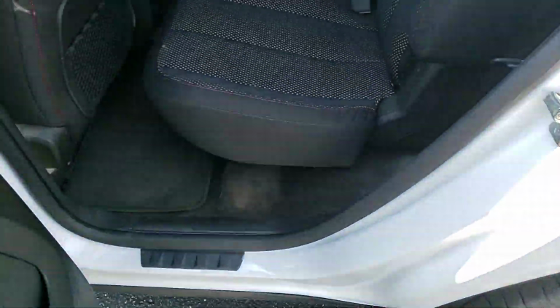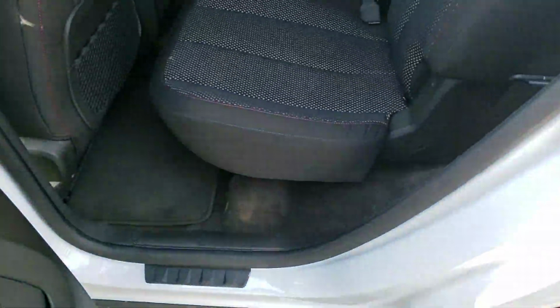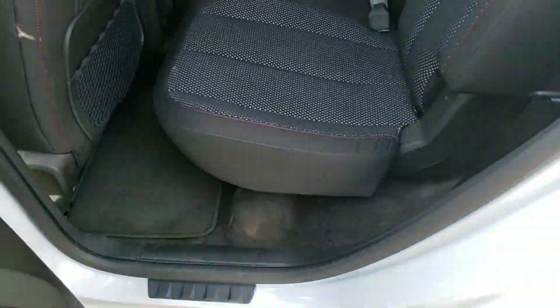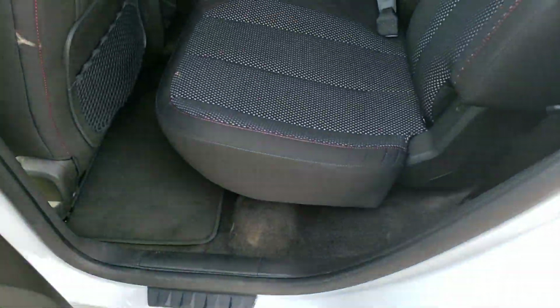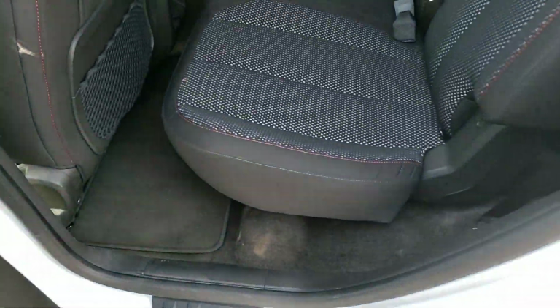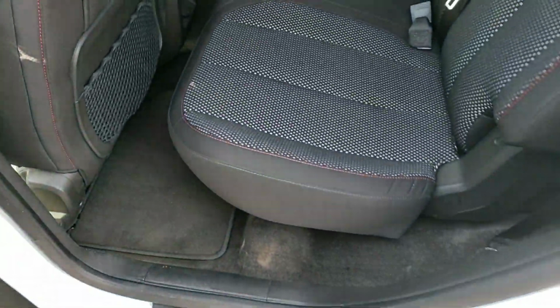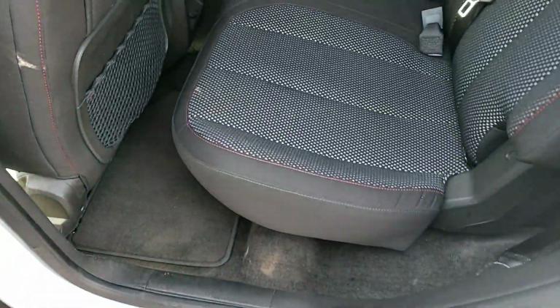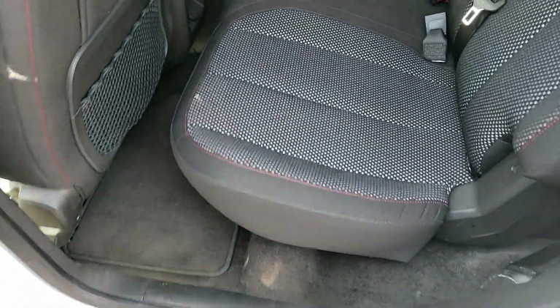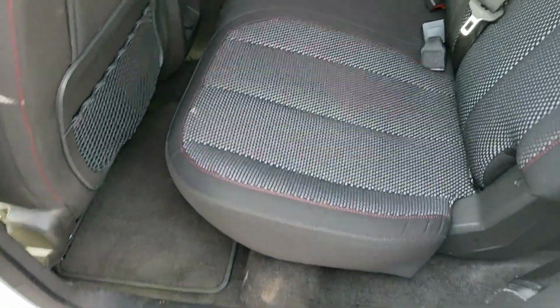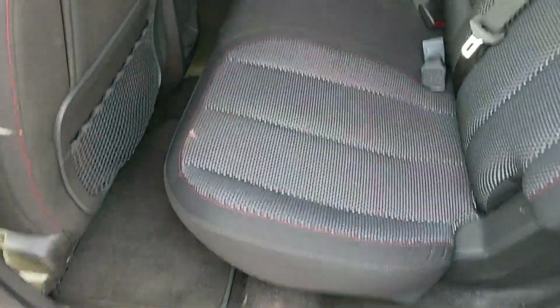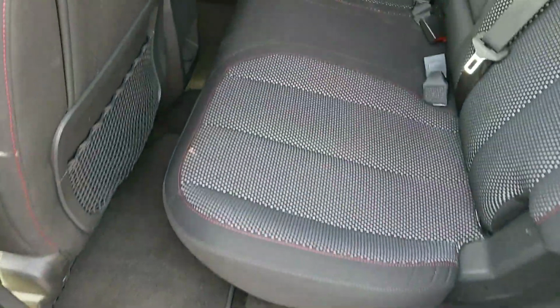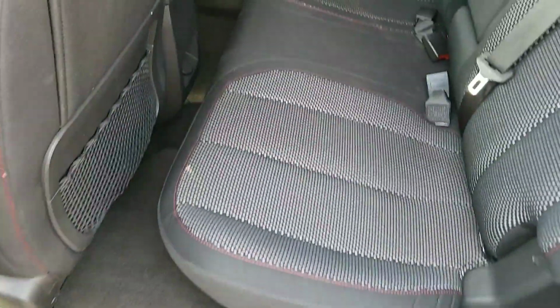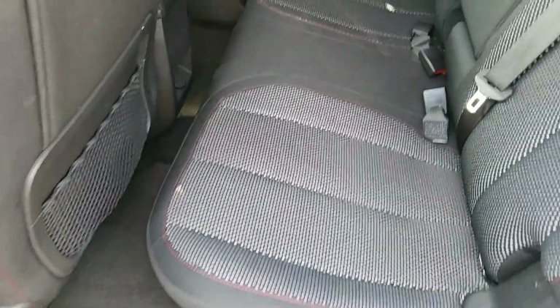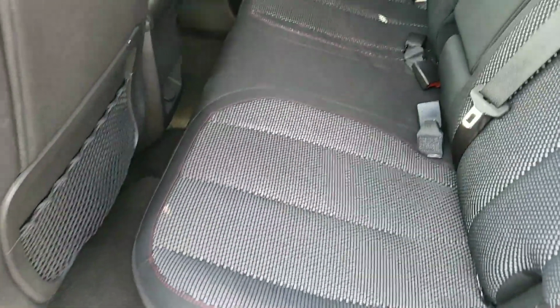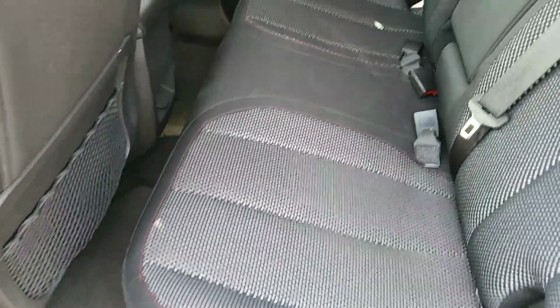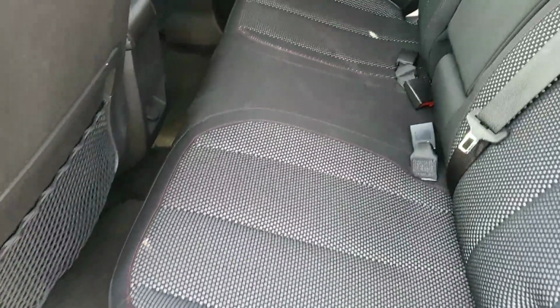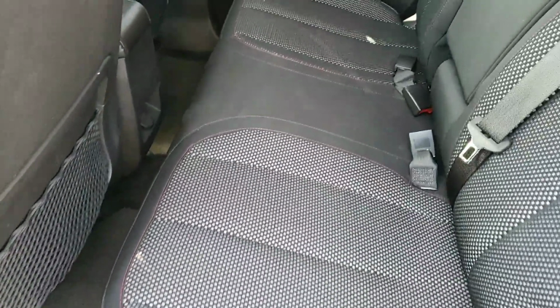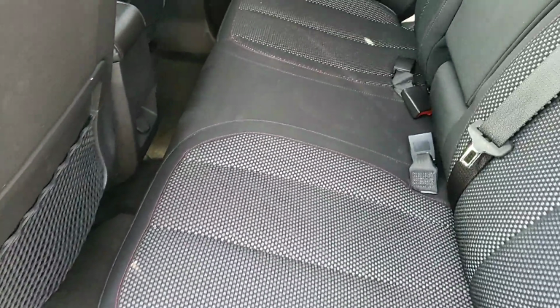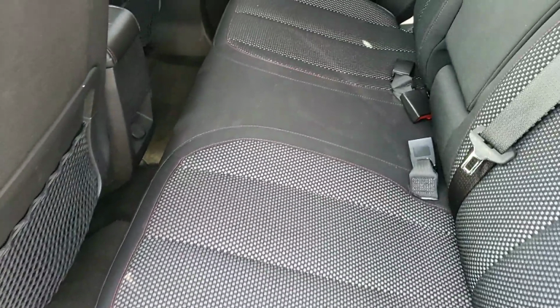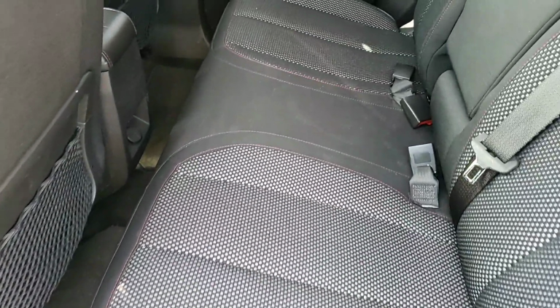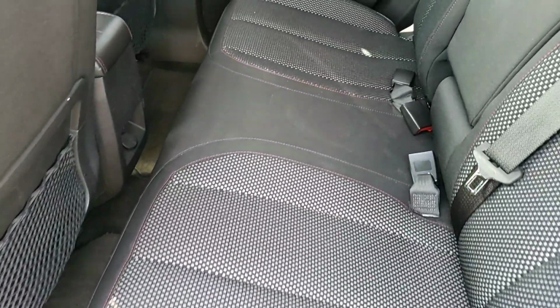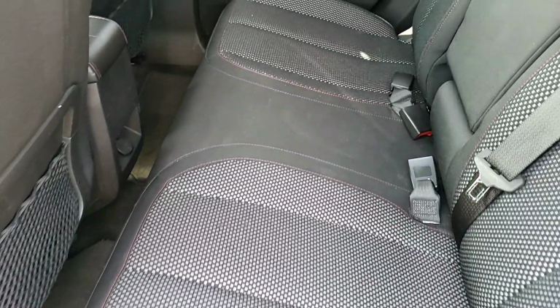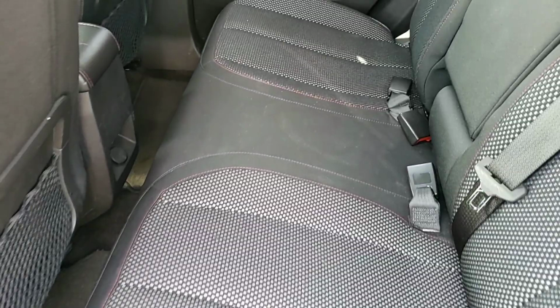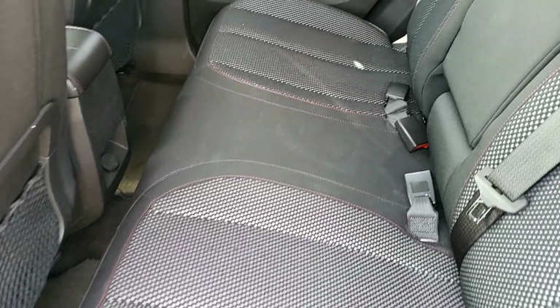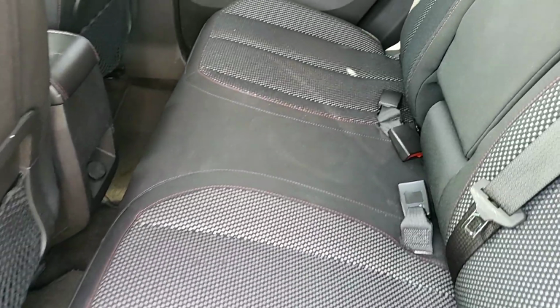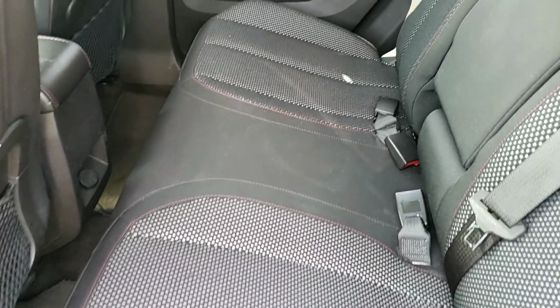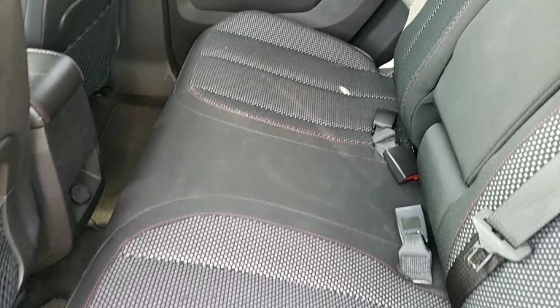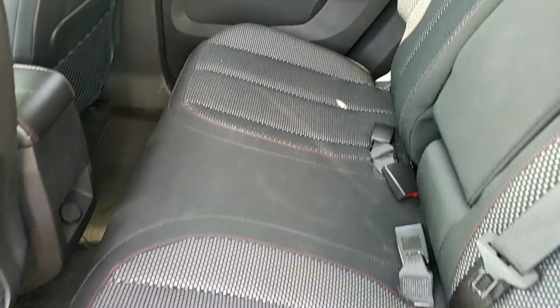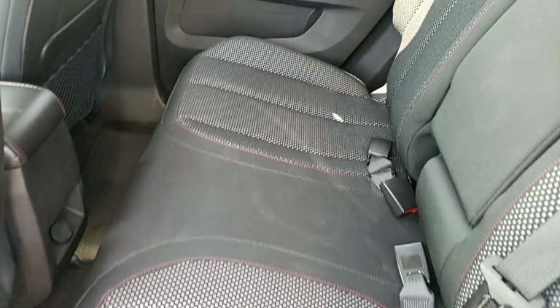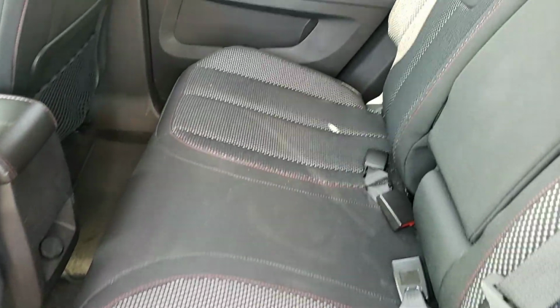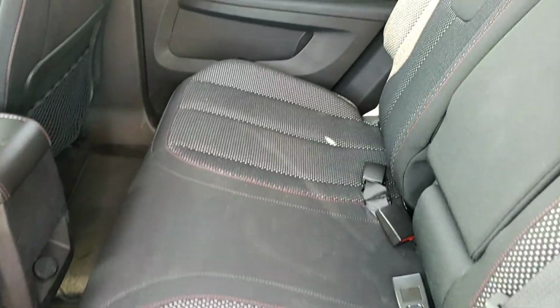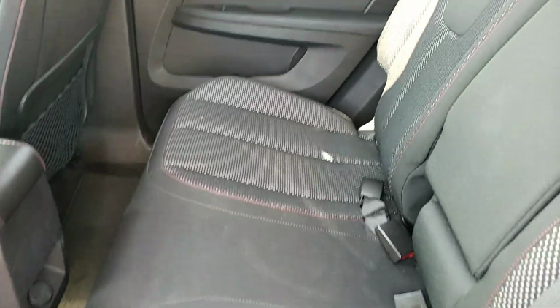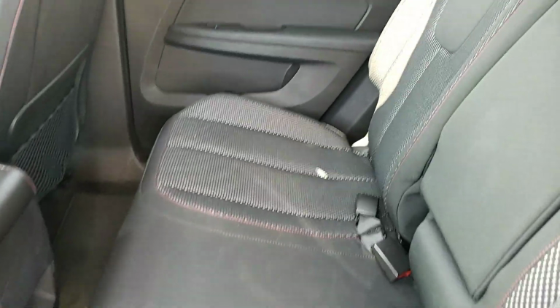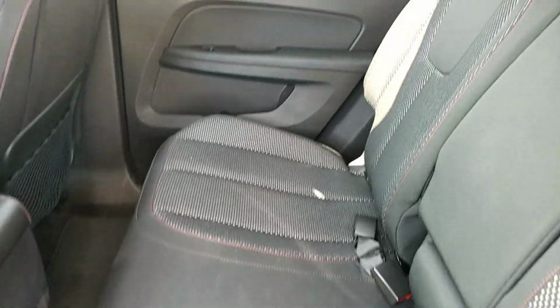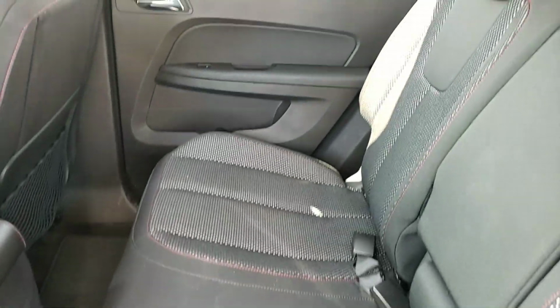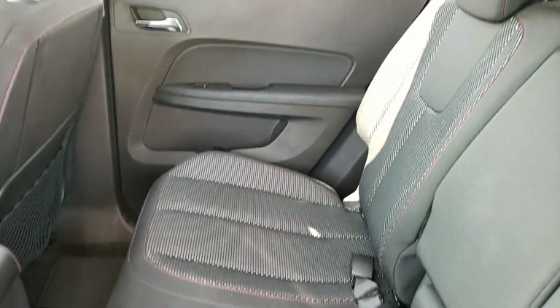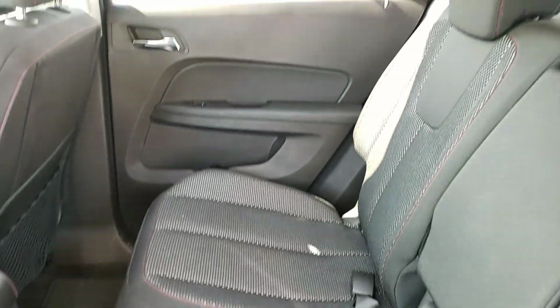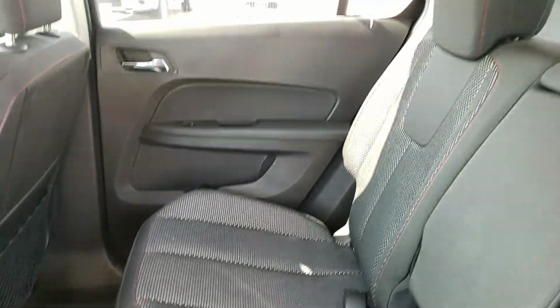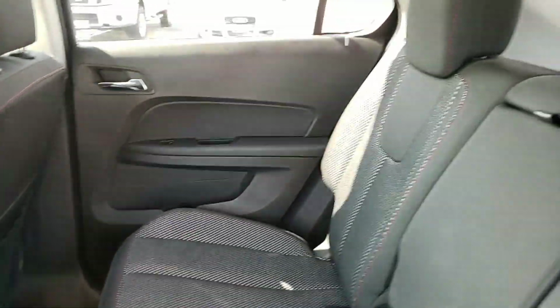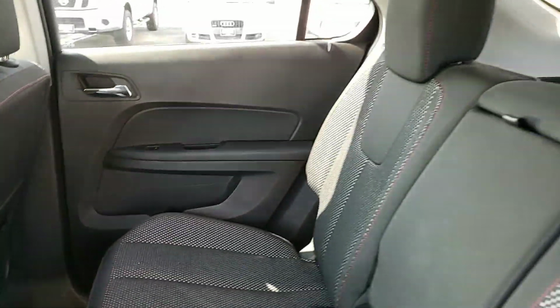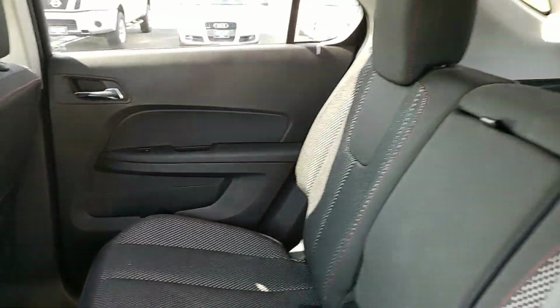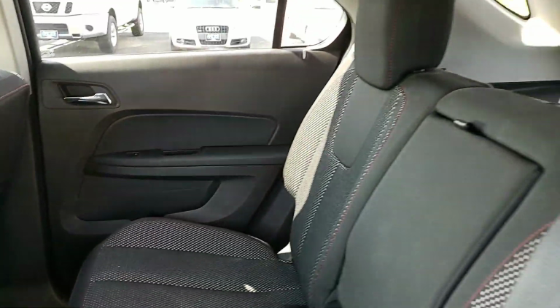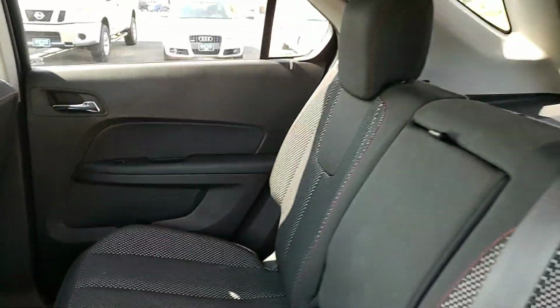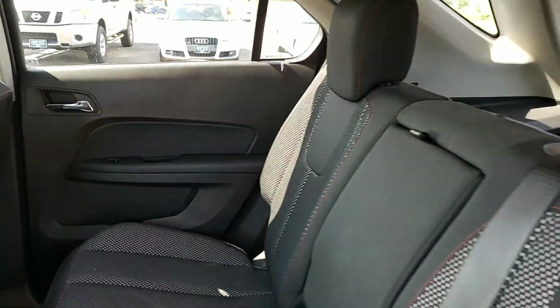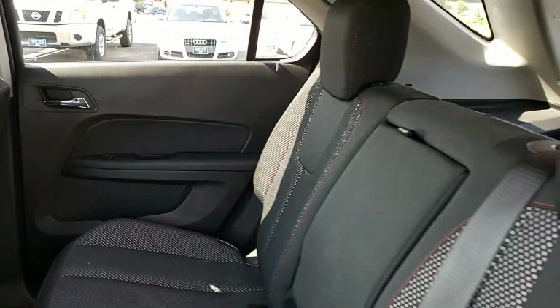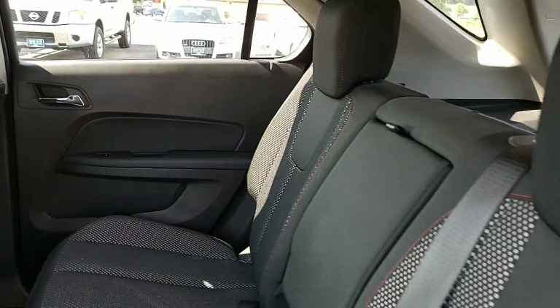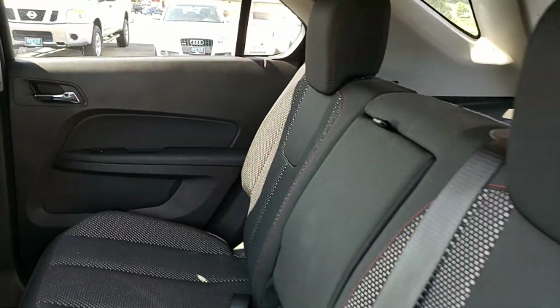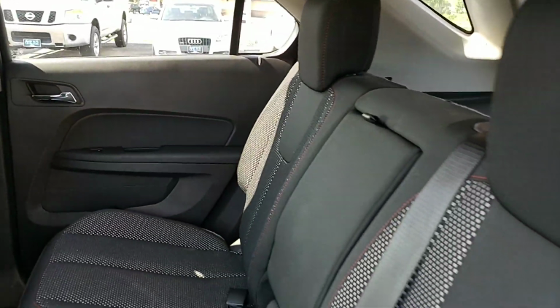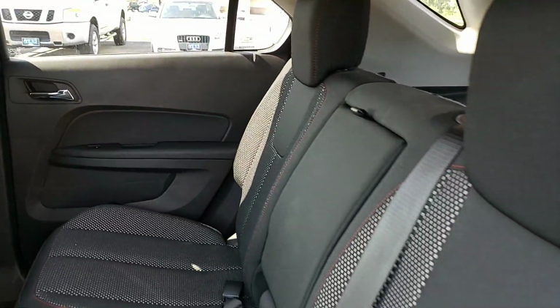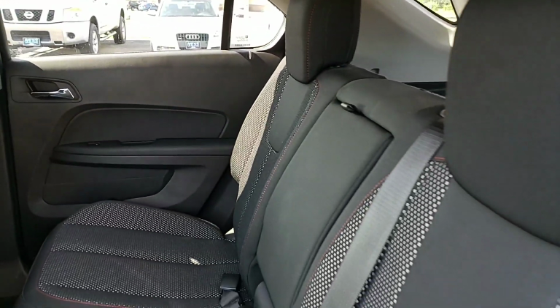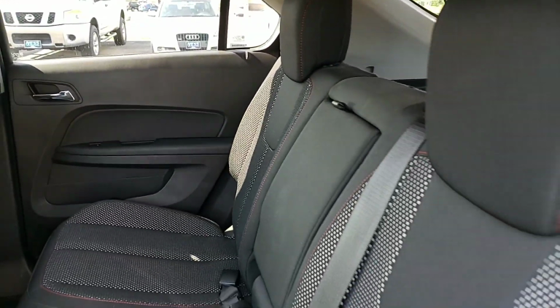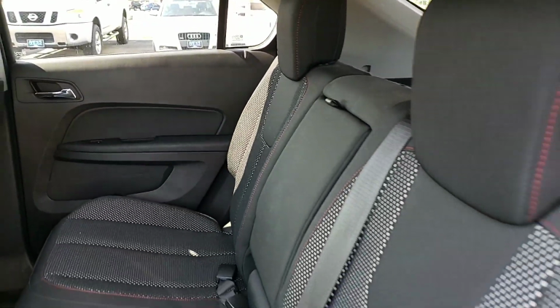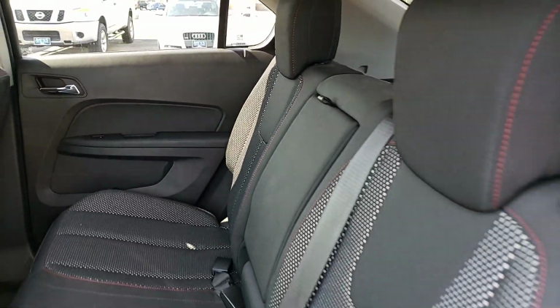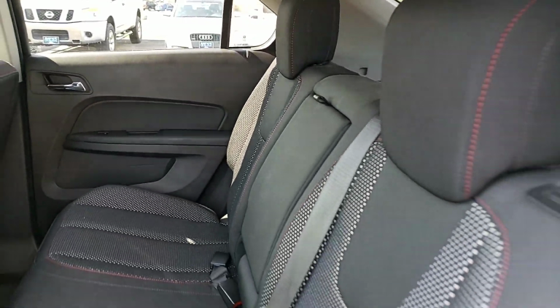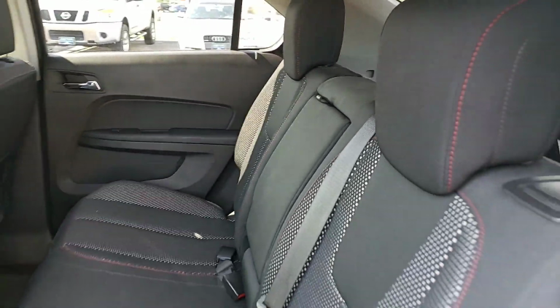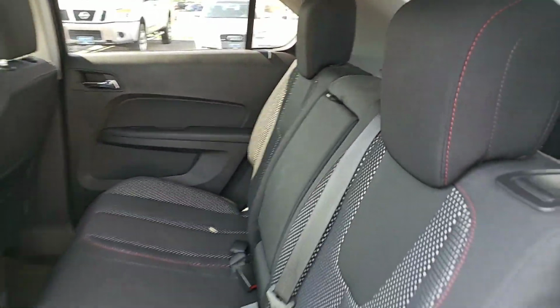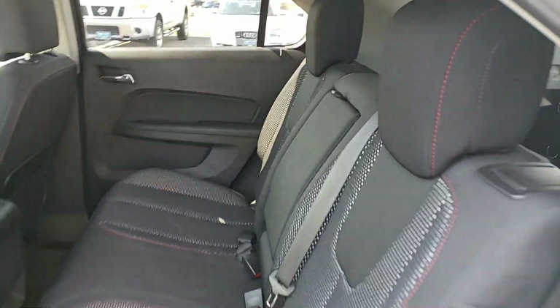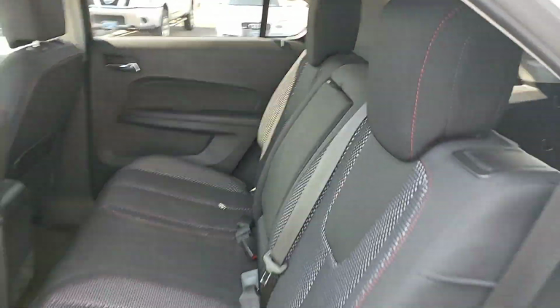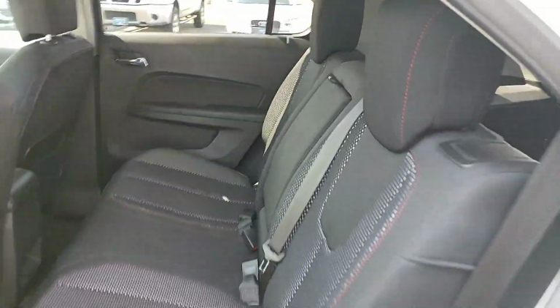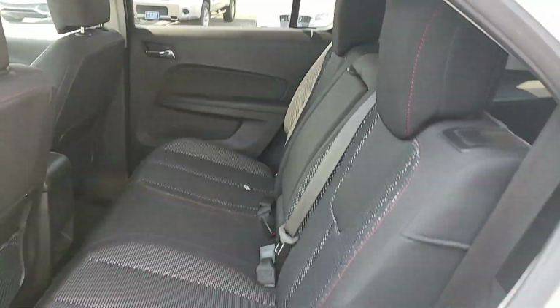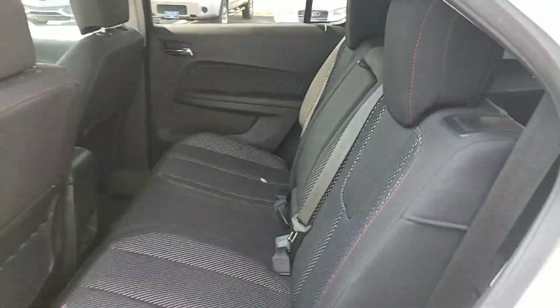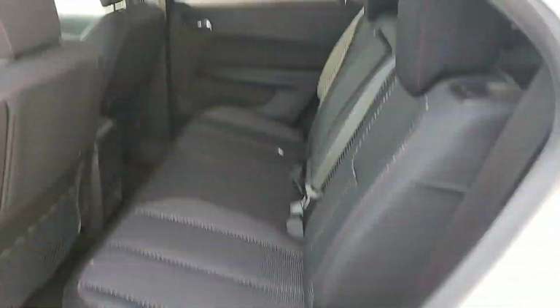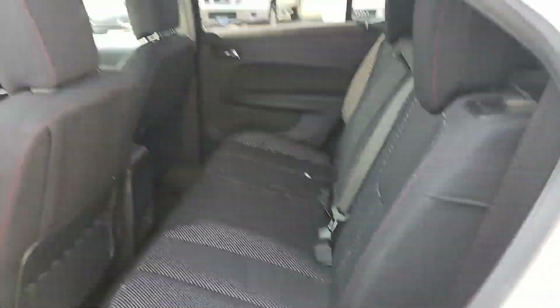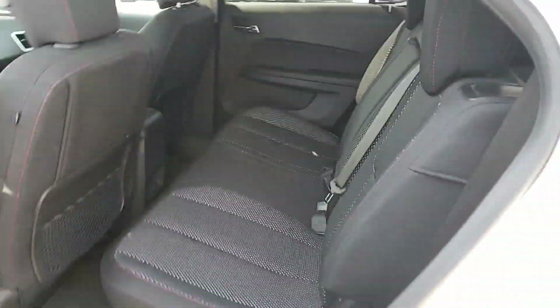In the back, look at how clean the seats are. Very nice condition, and that is the 2010 Equinox.